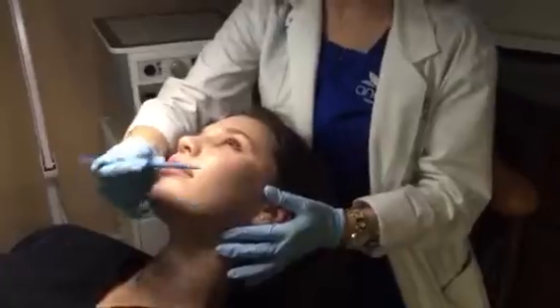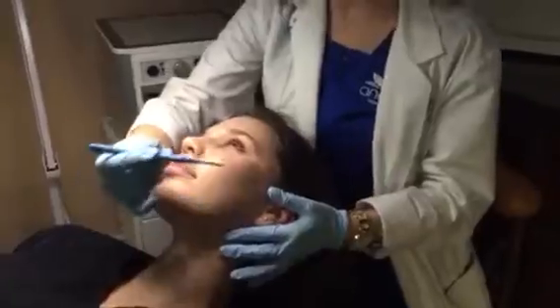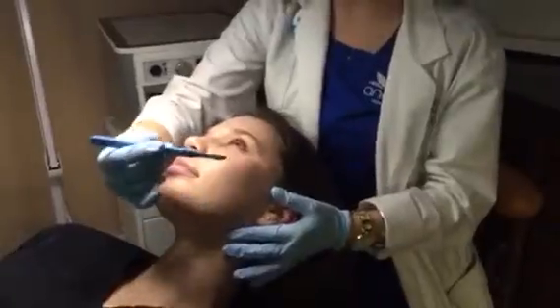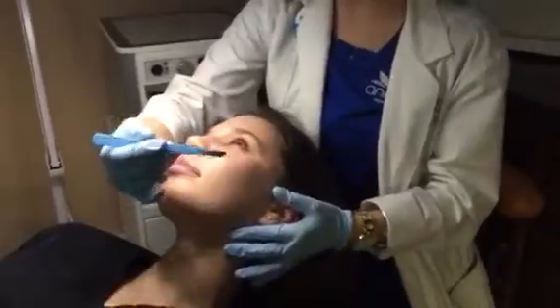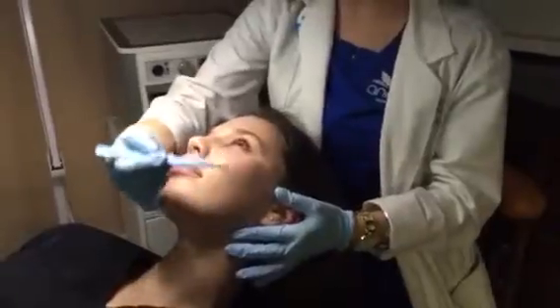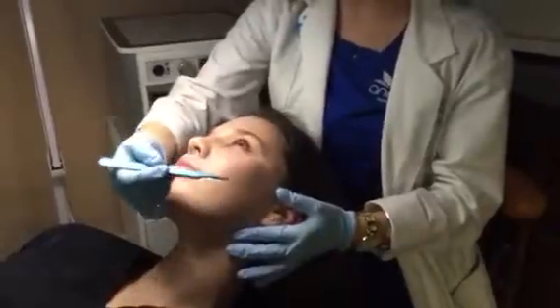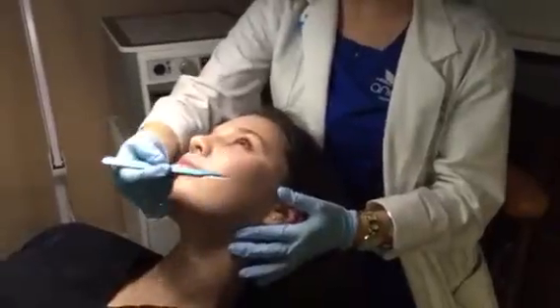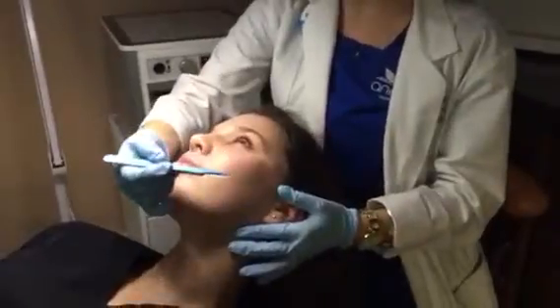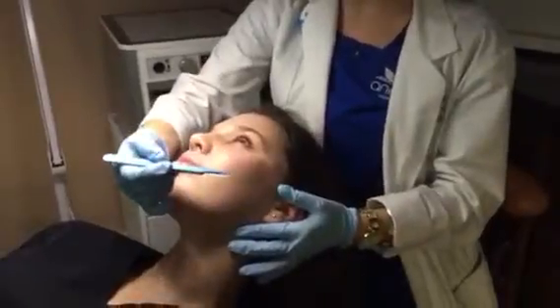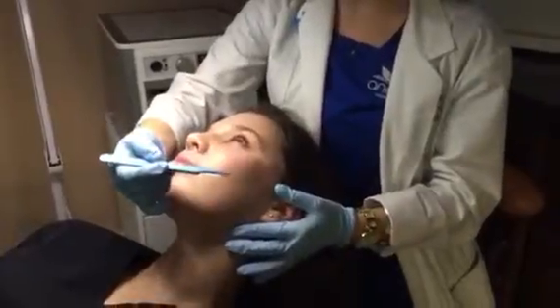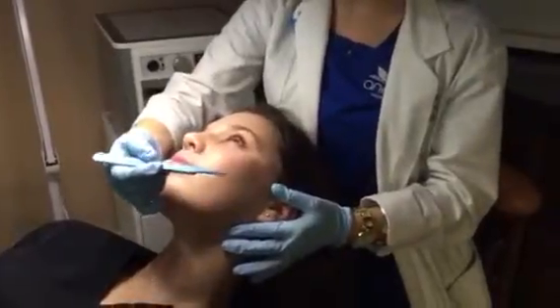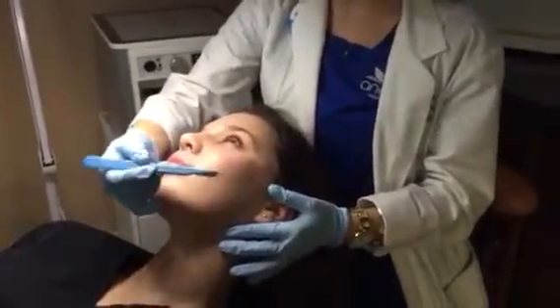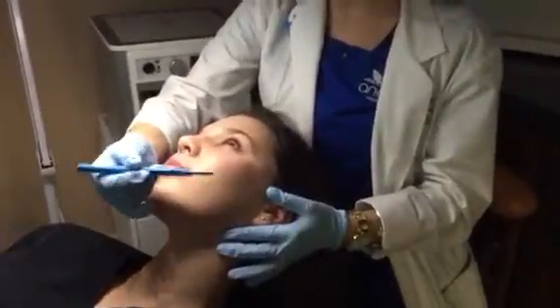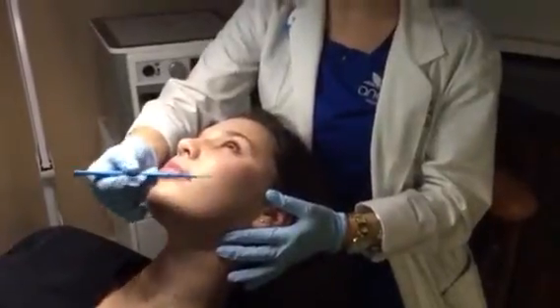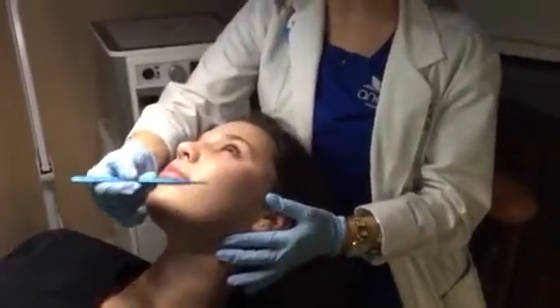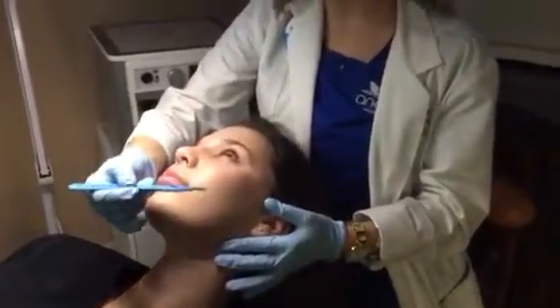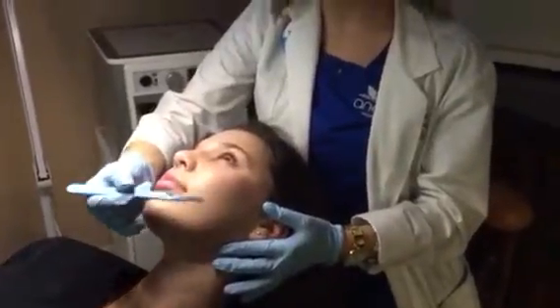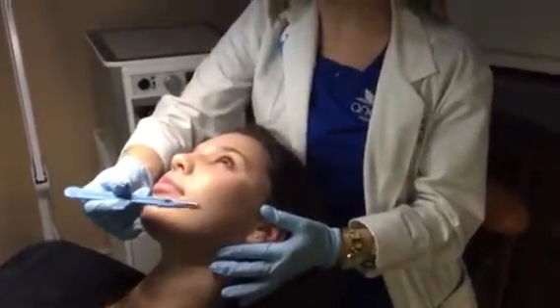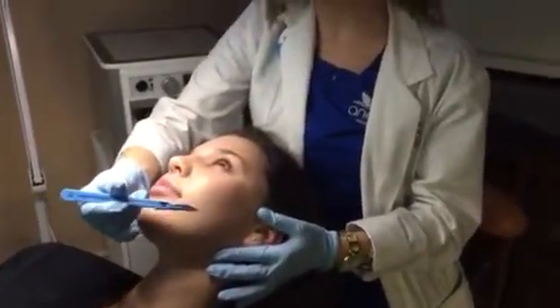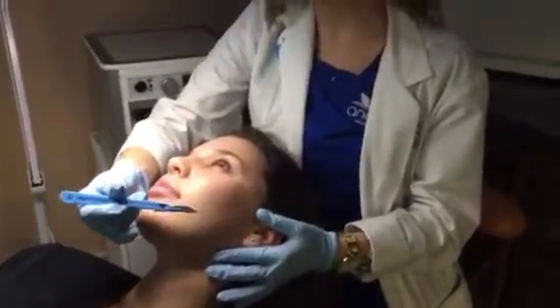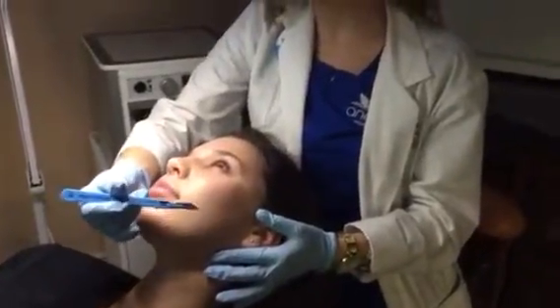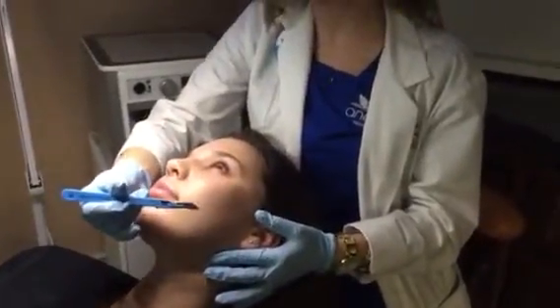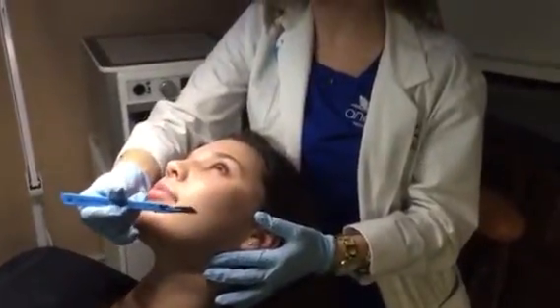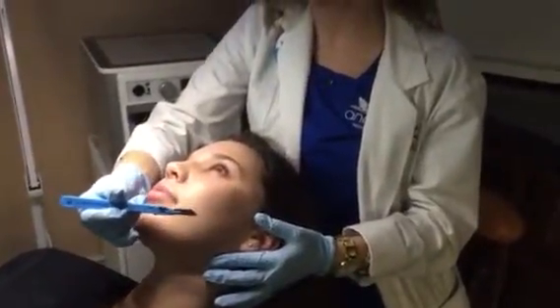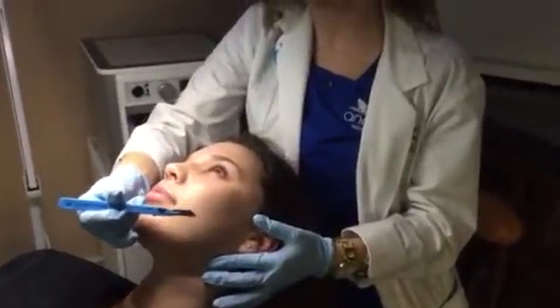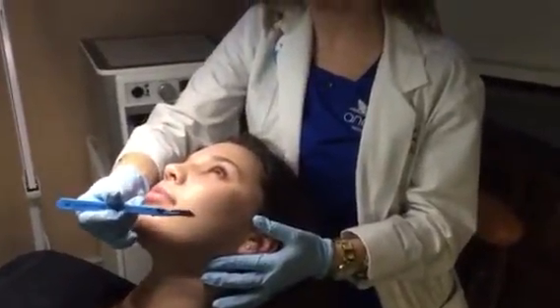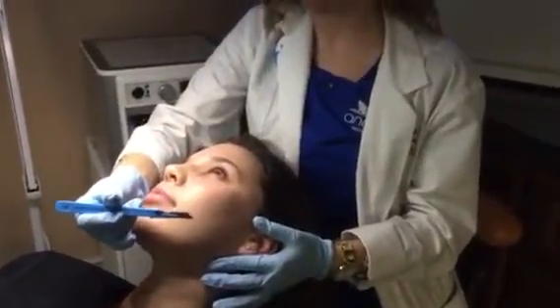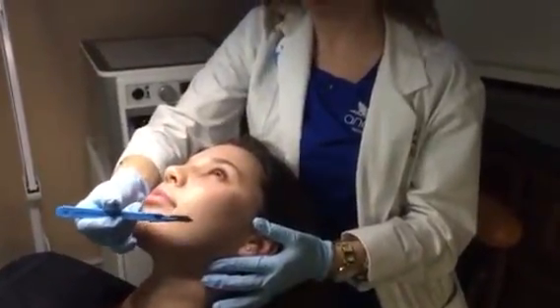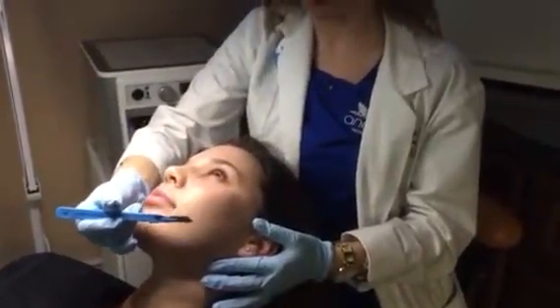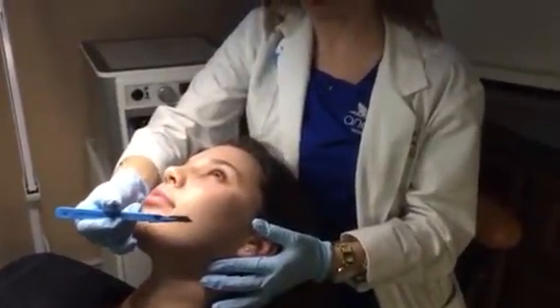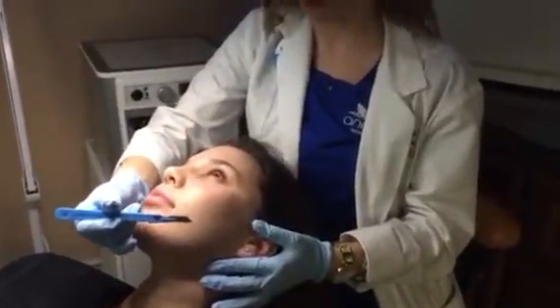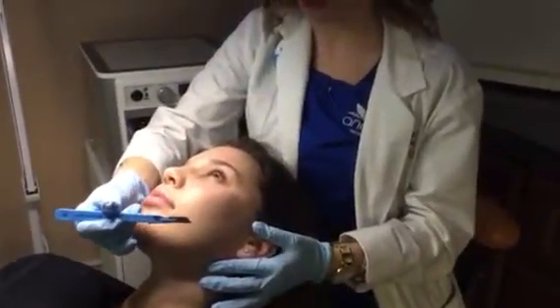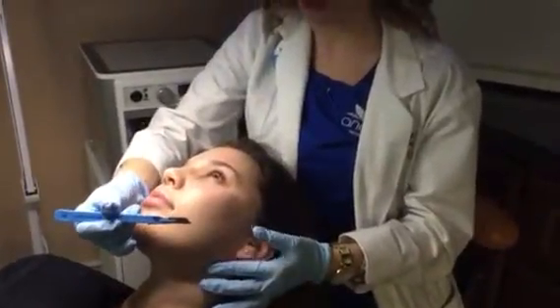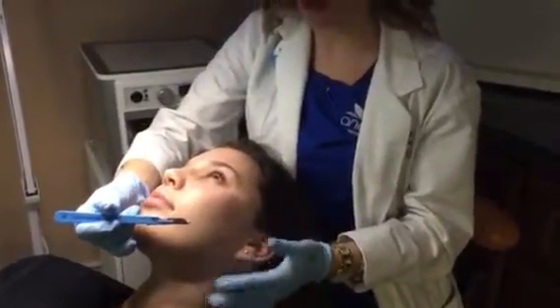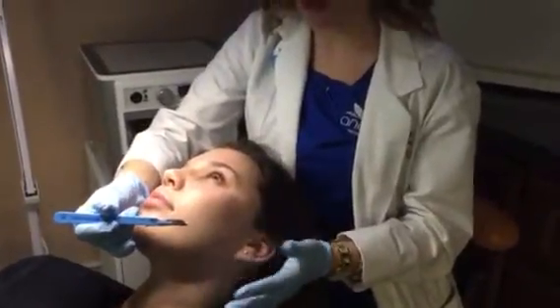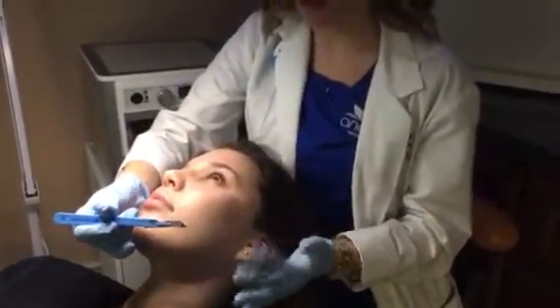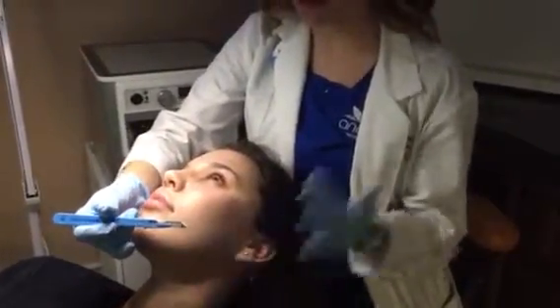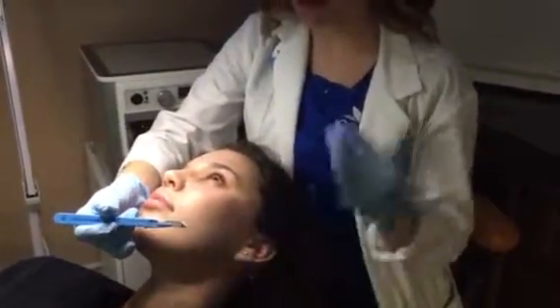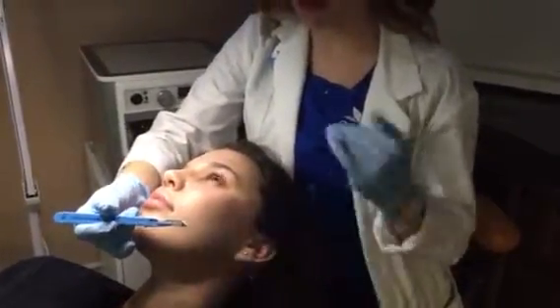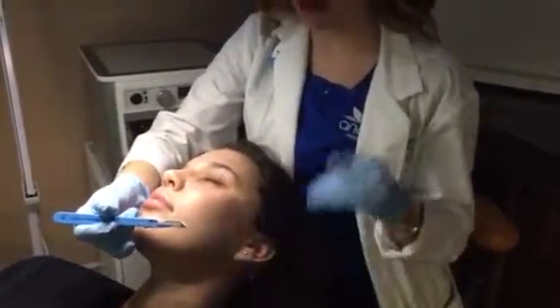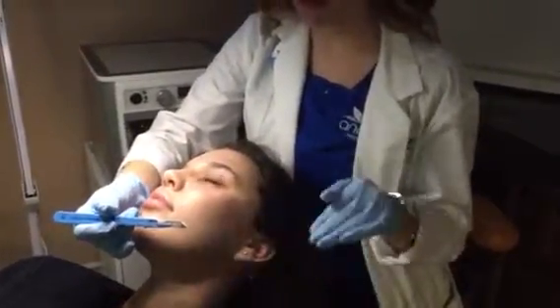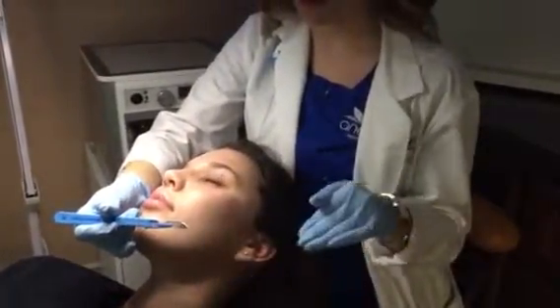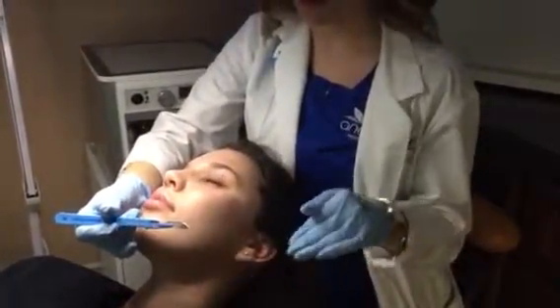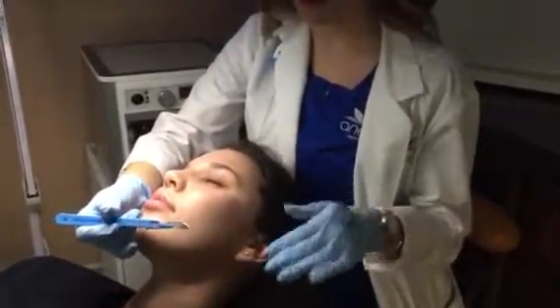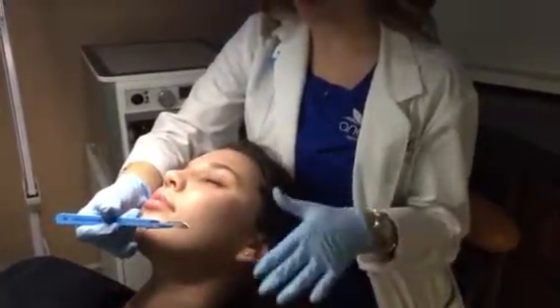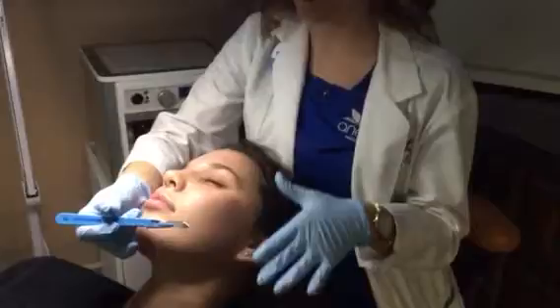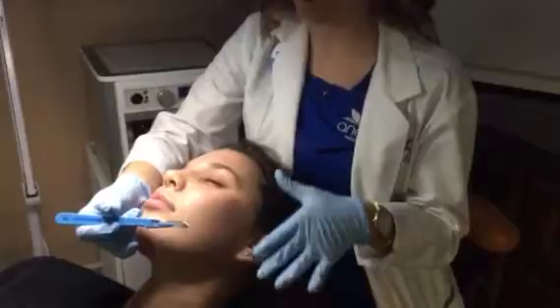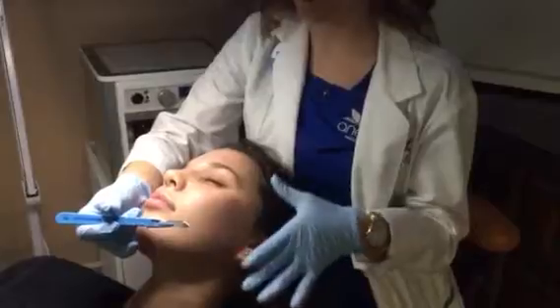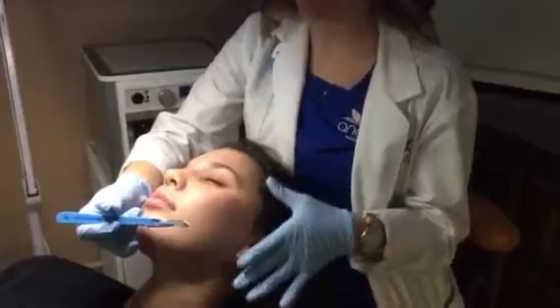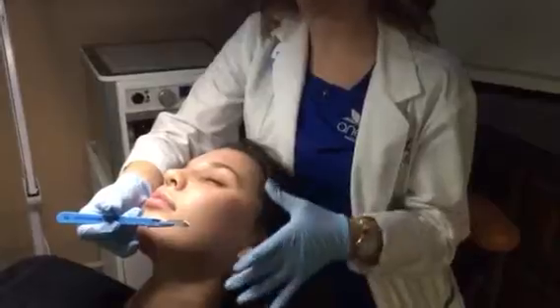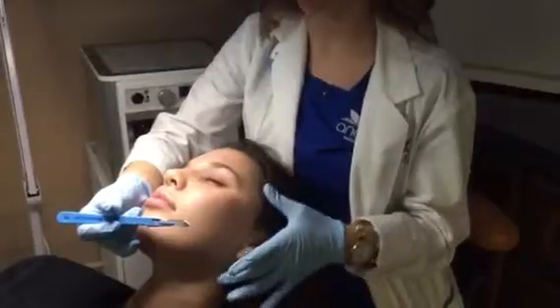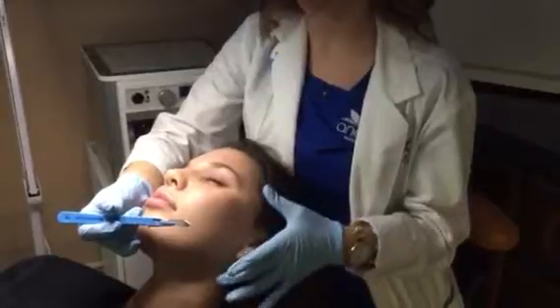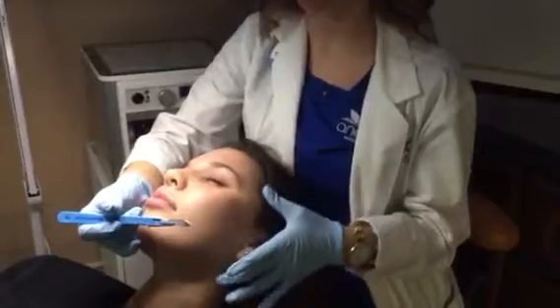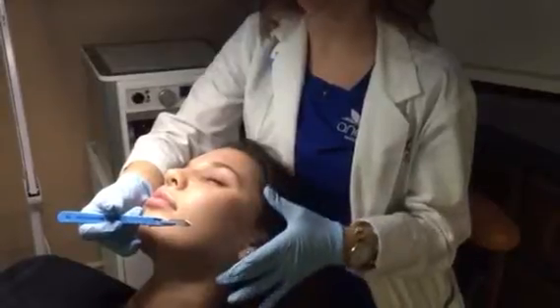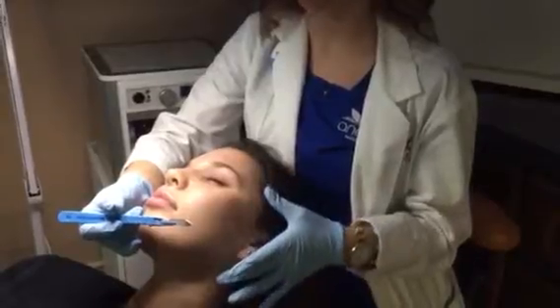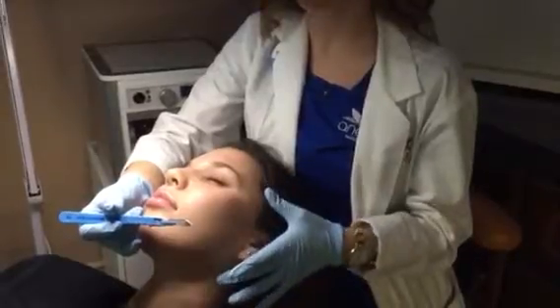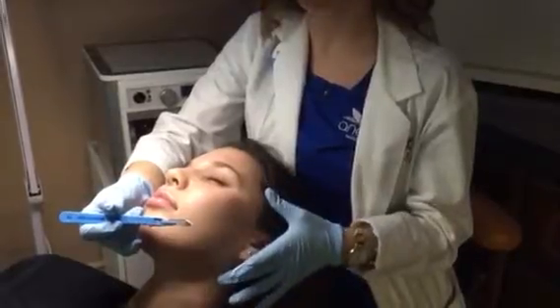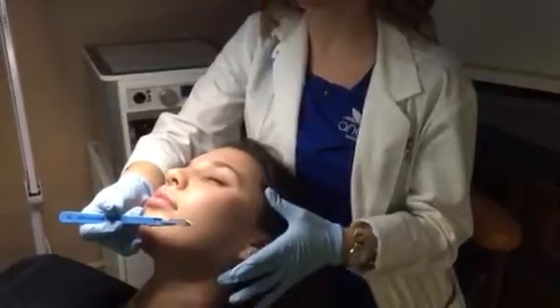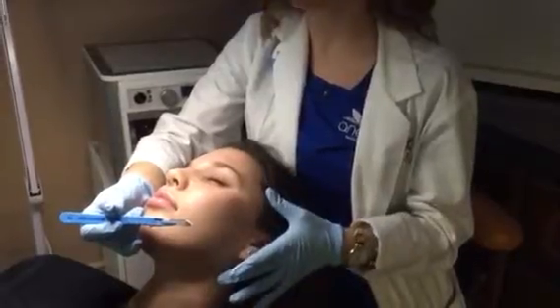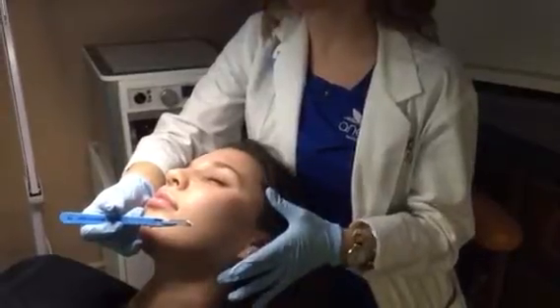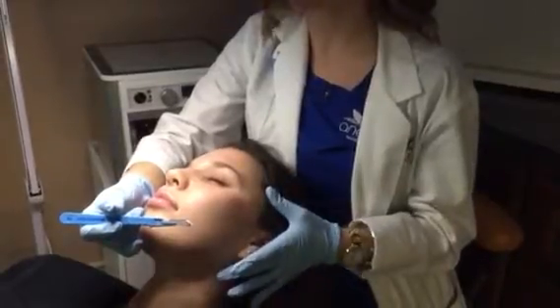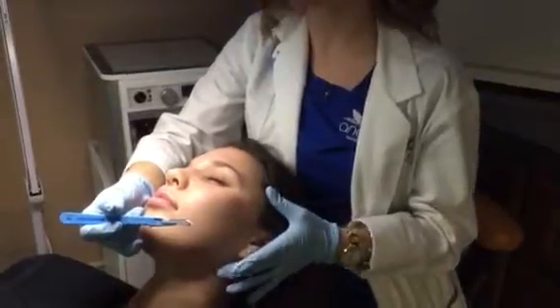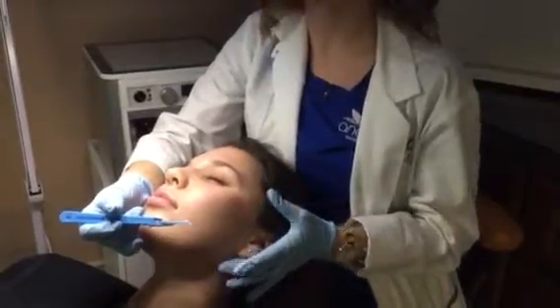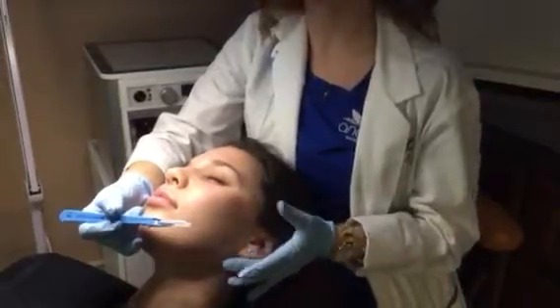This is the tool that we use — it's a 10 blade surgical scalpel. This is an absolutely pain-free procedure with no downtime.